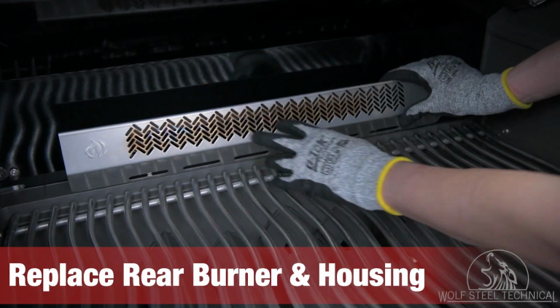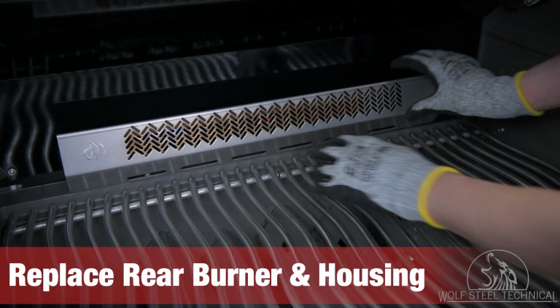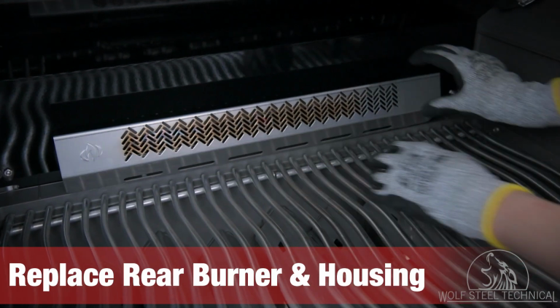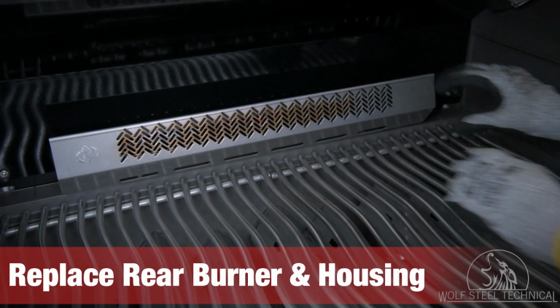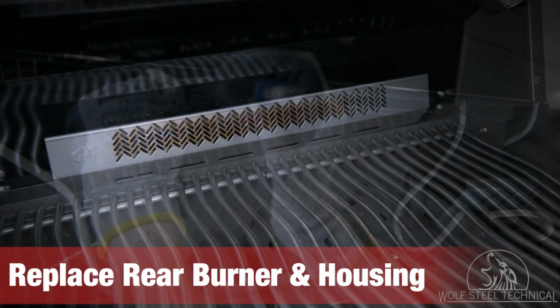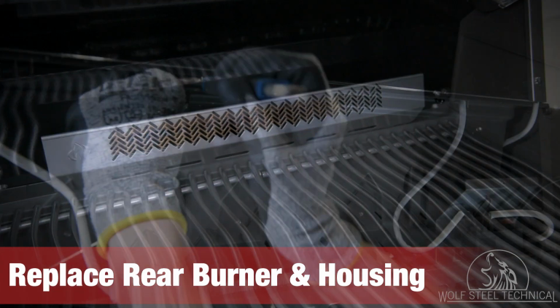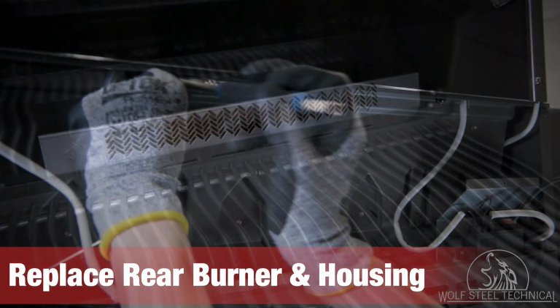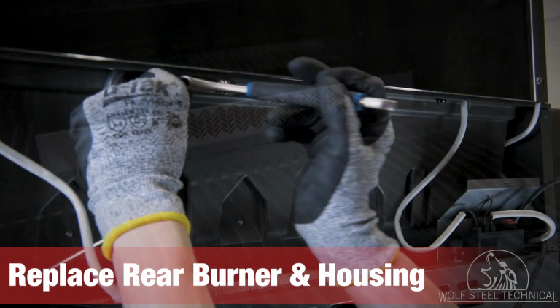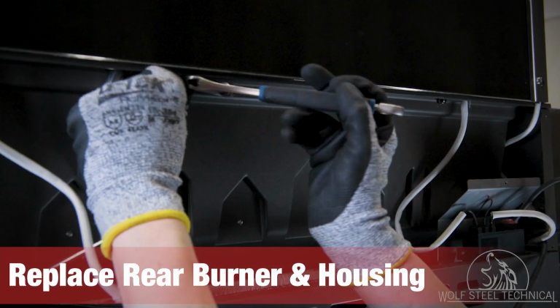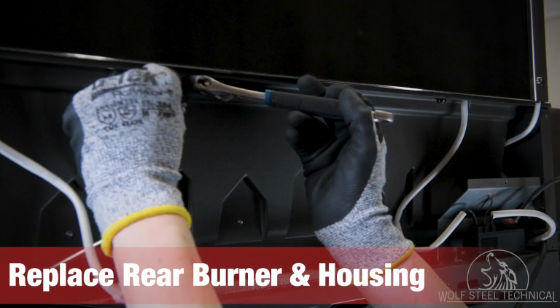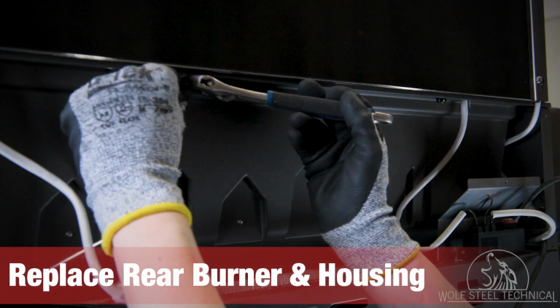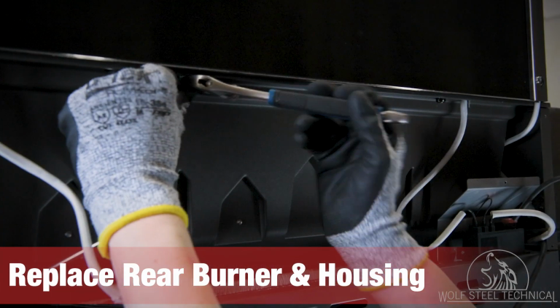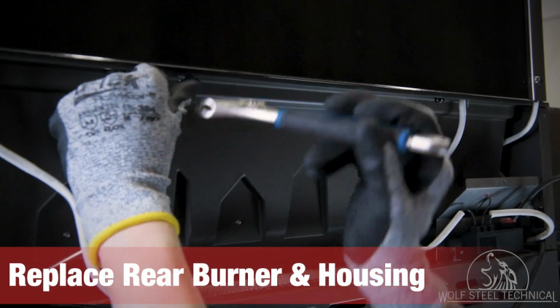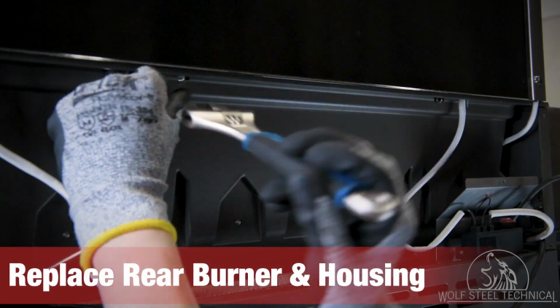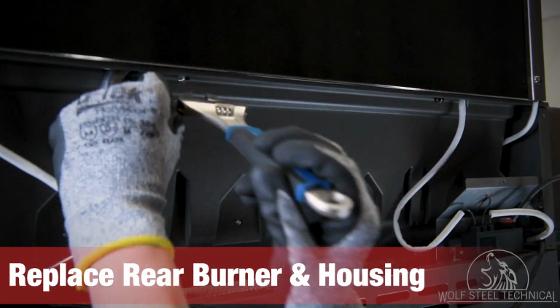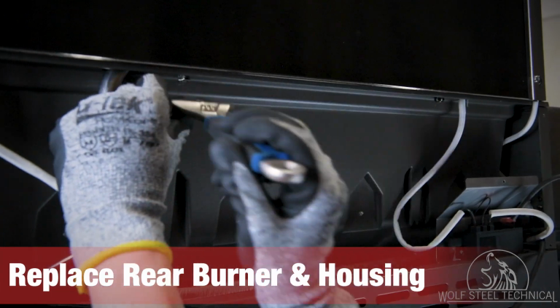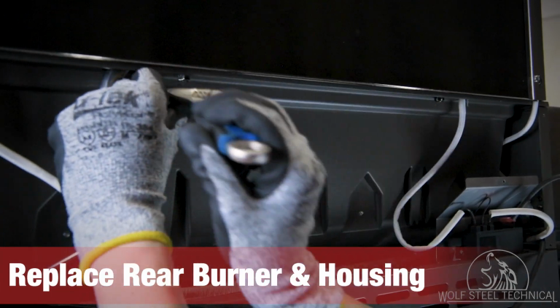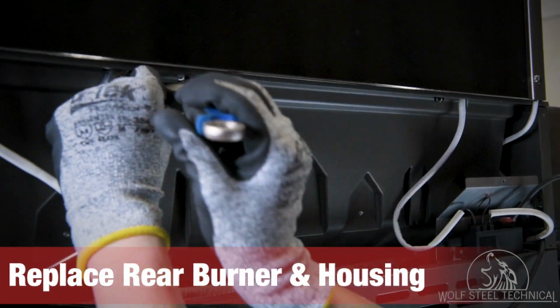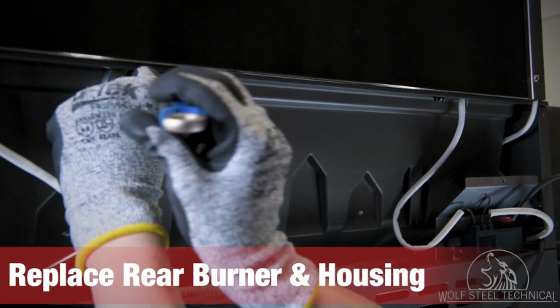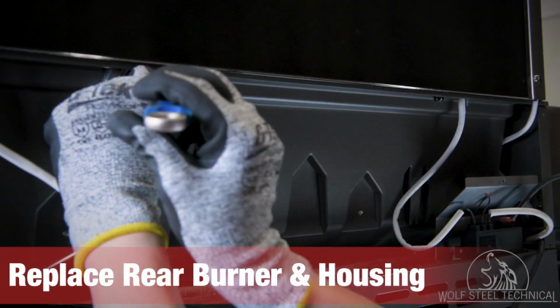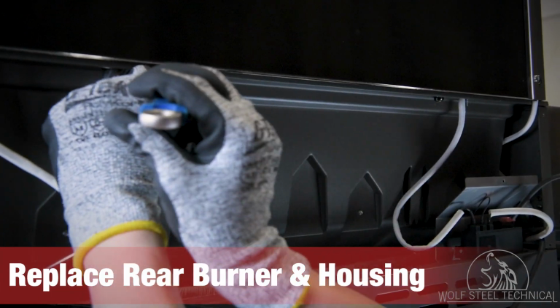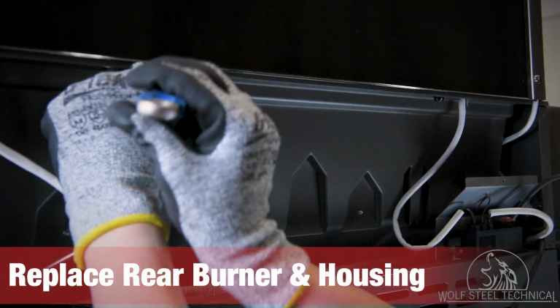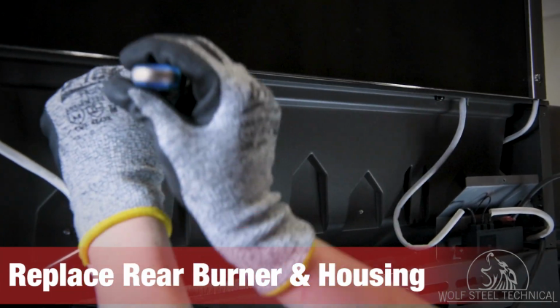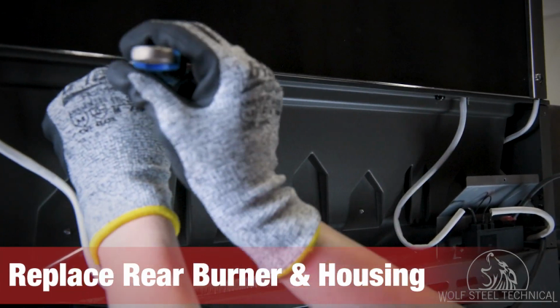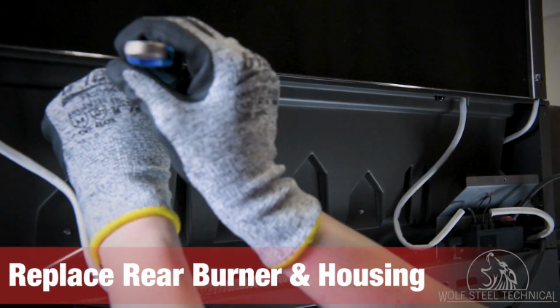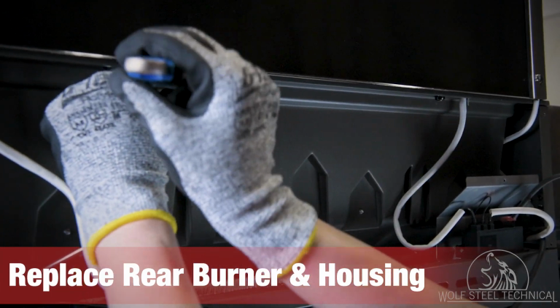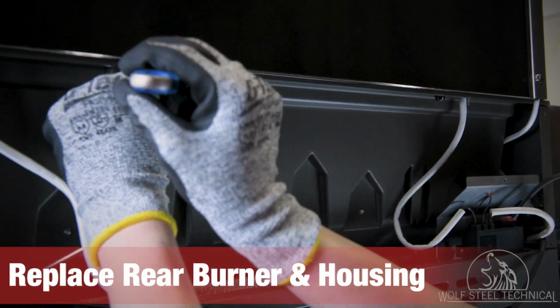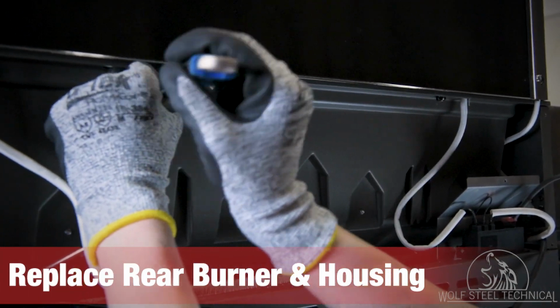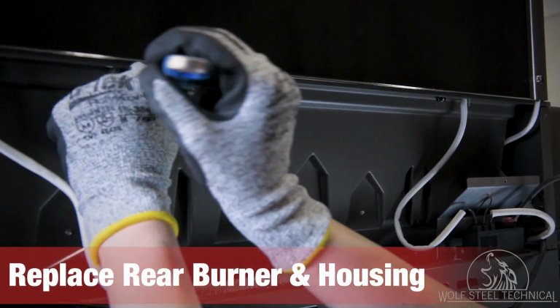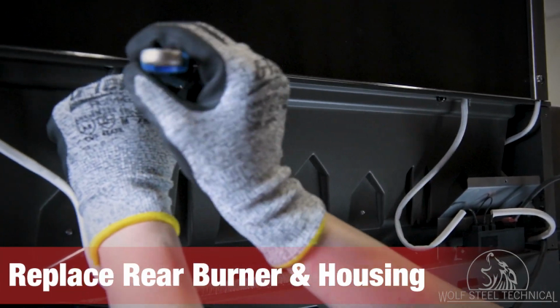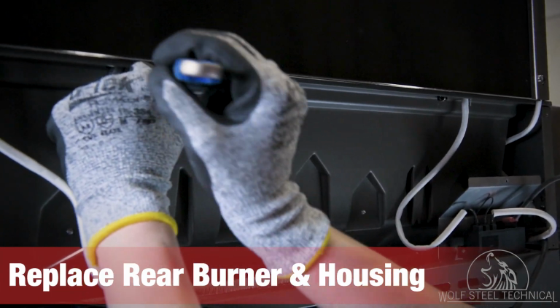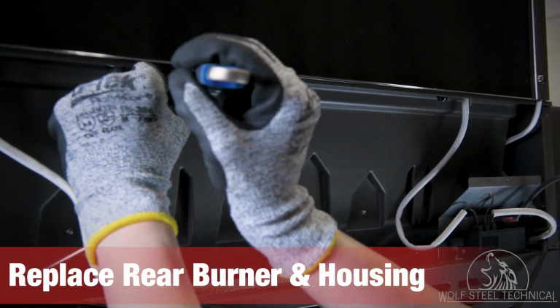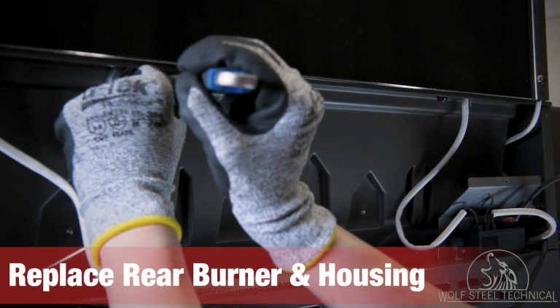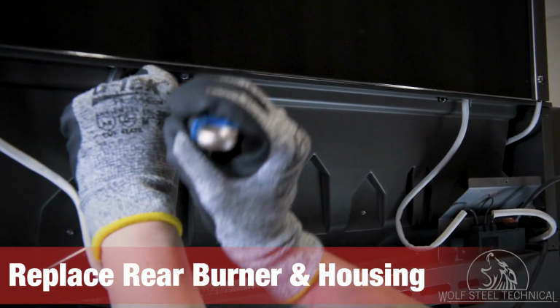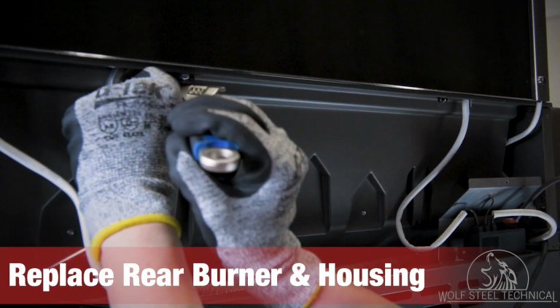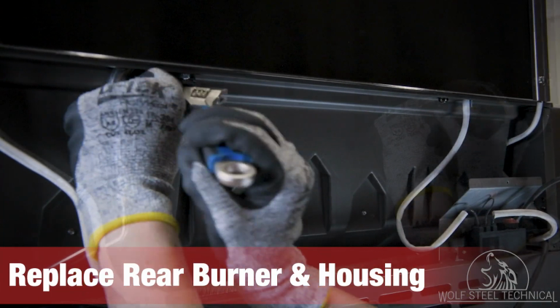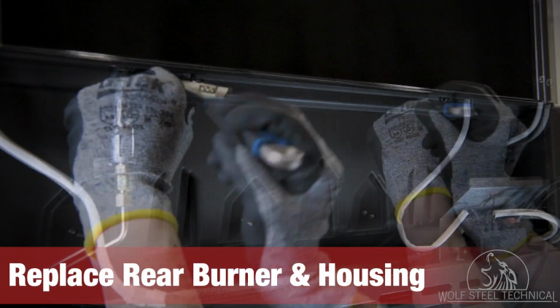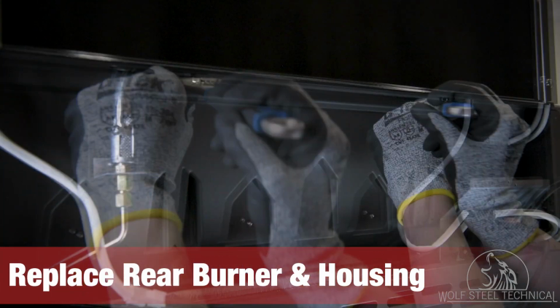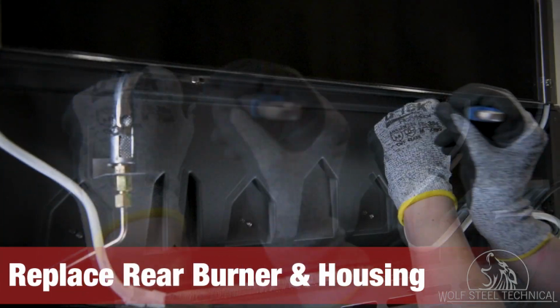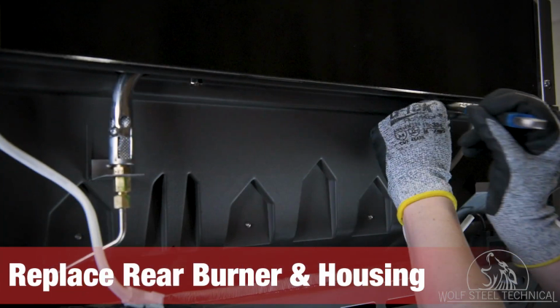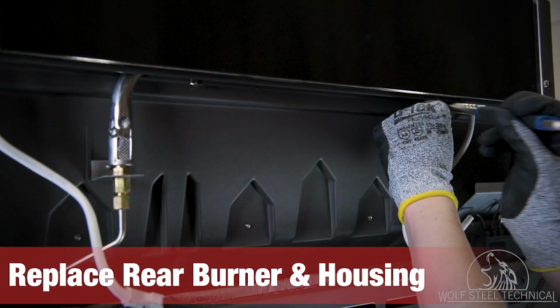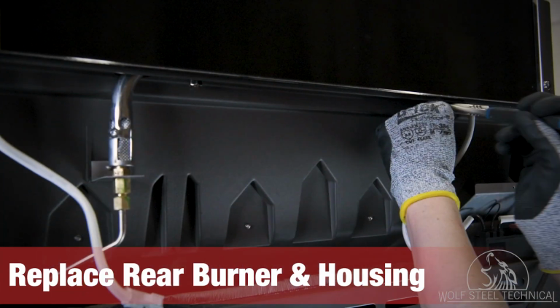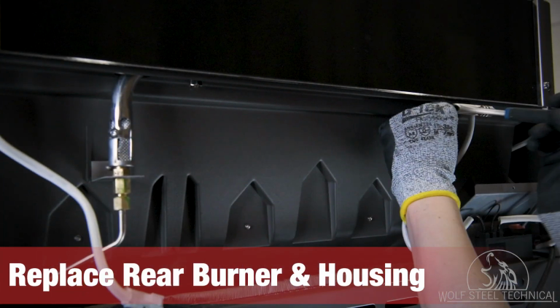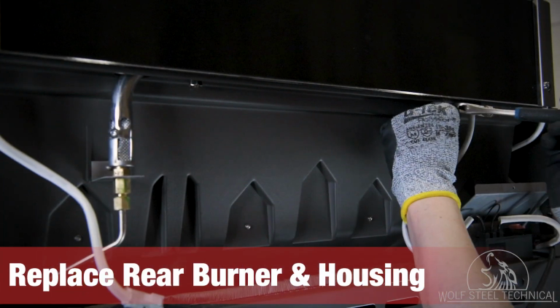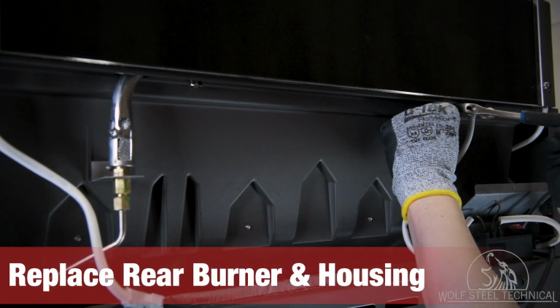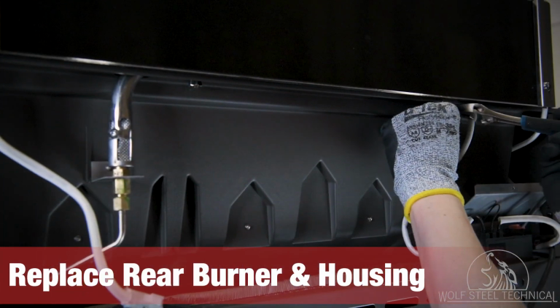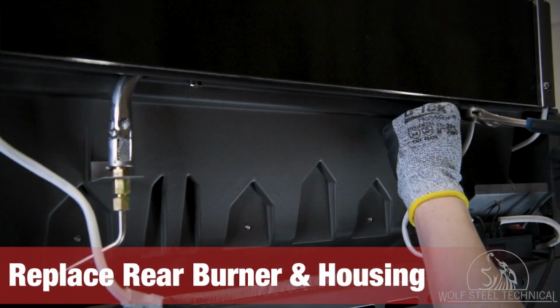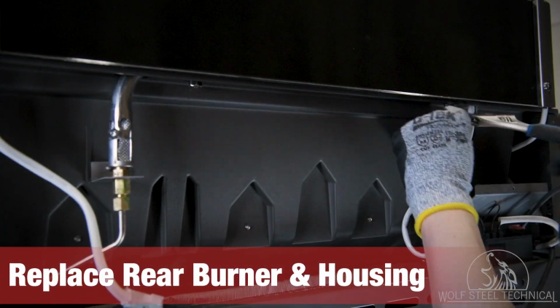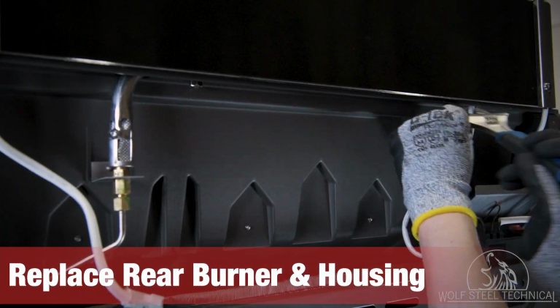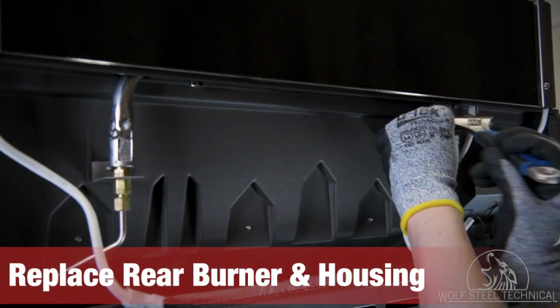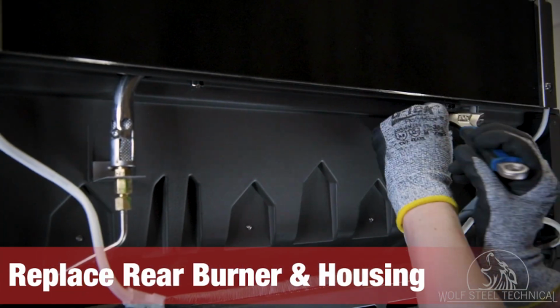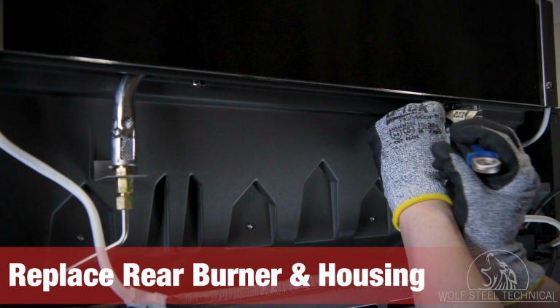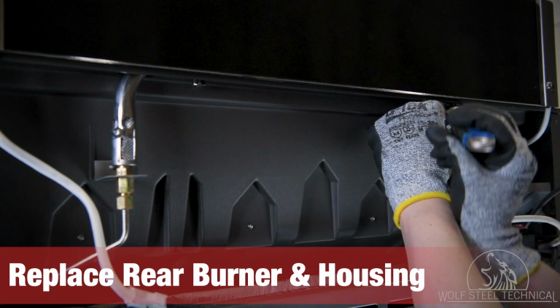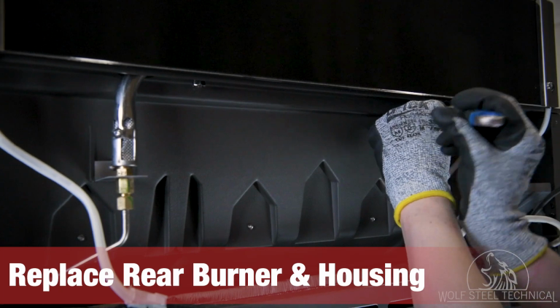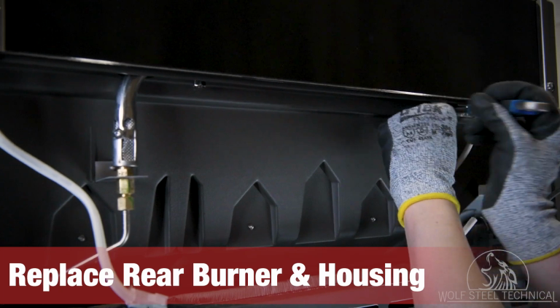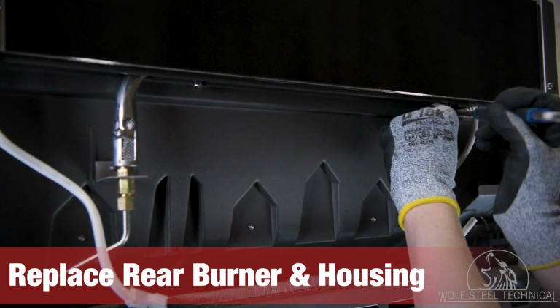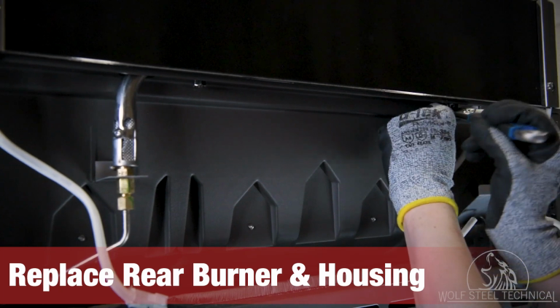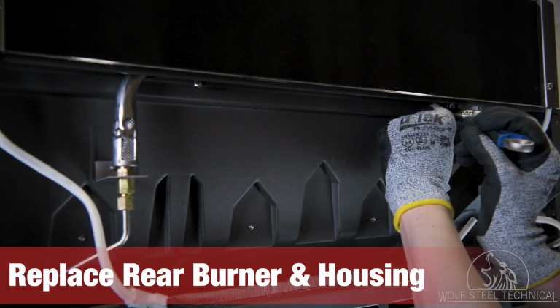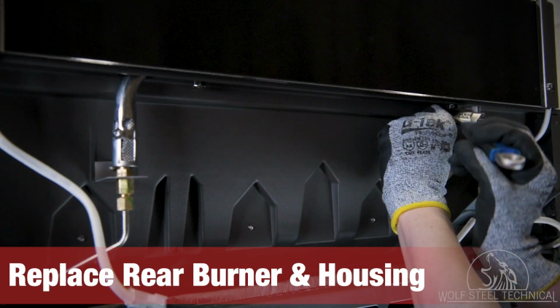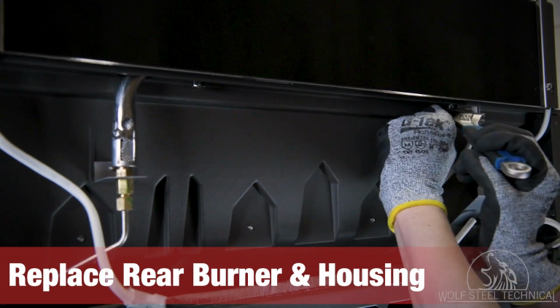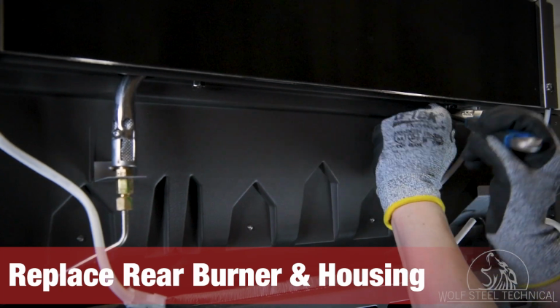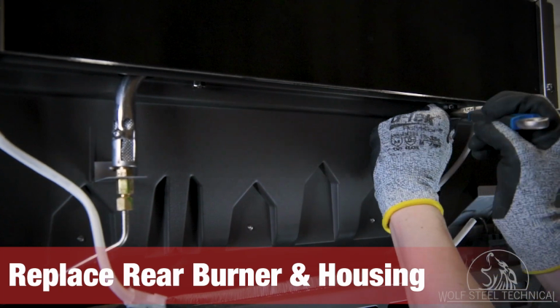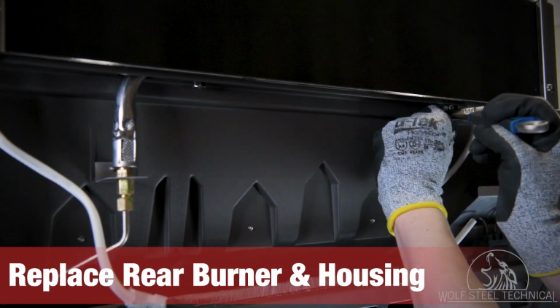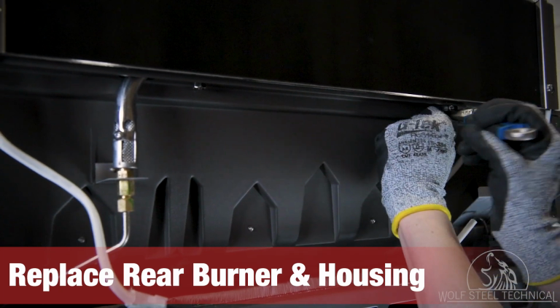Next, move to the back of the grill. Use an adjustable wrench to re-secure the nuts which hold the burner and housing in place.